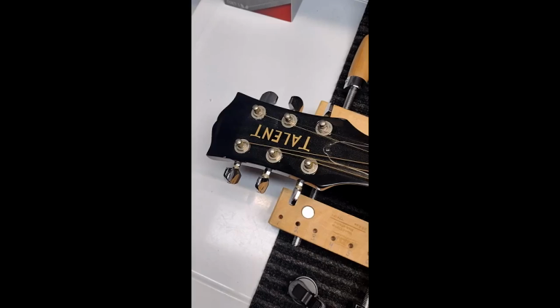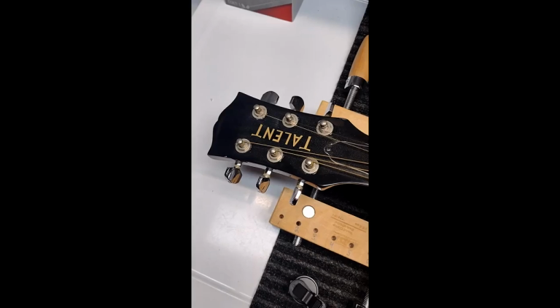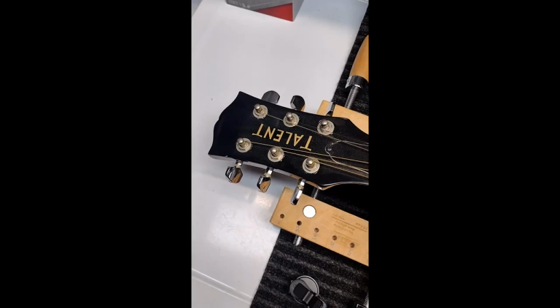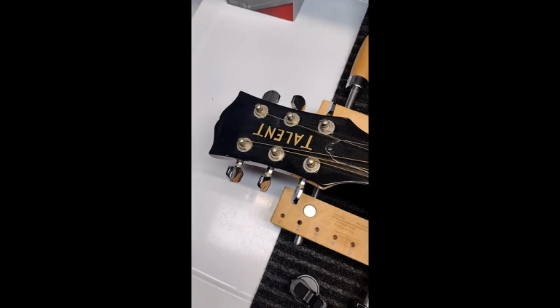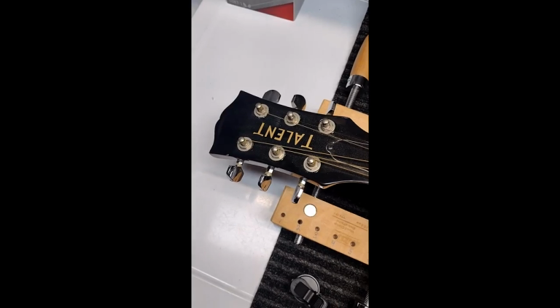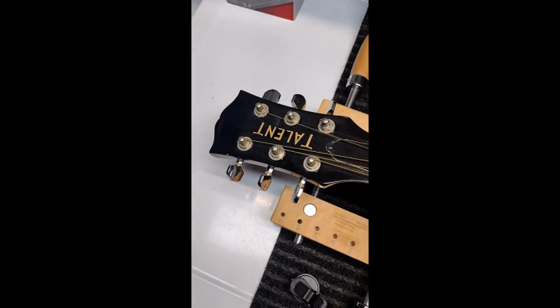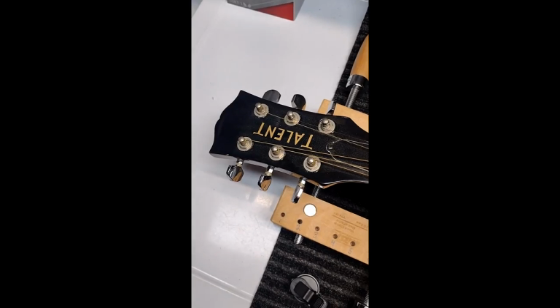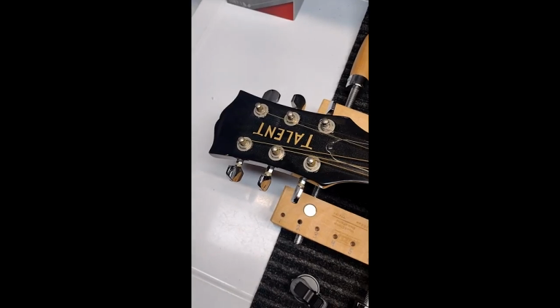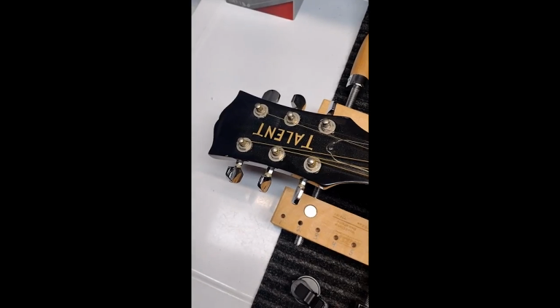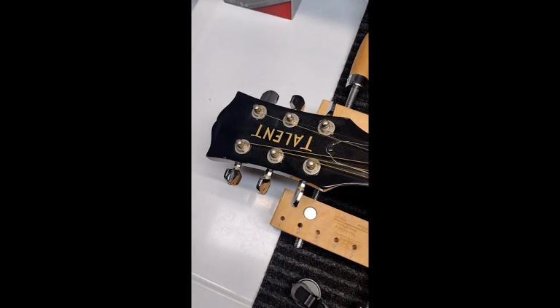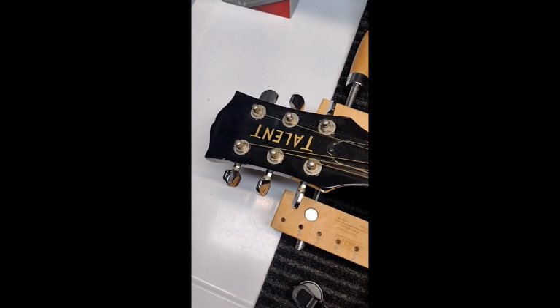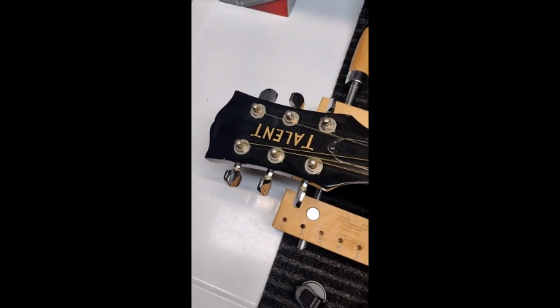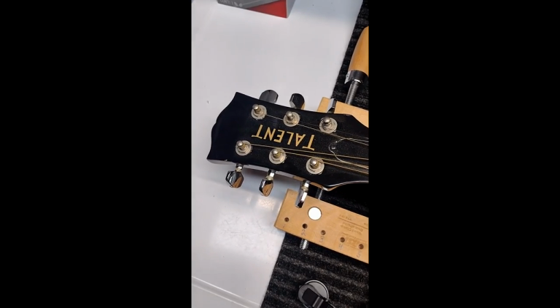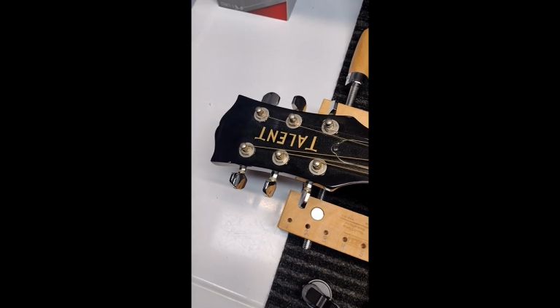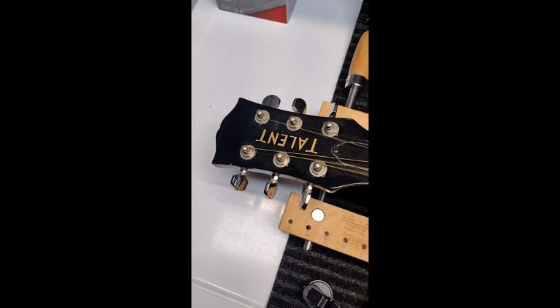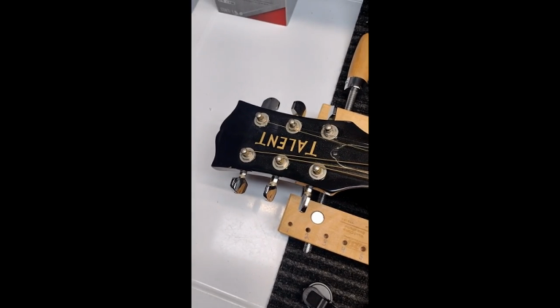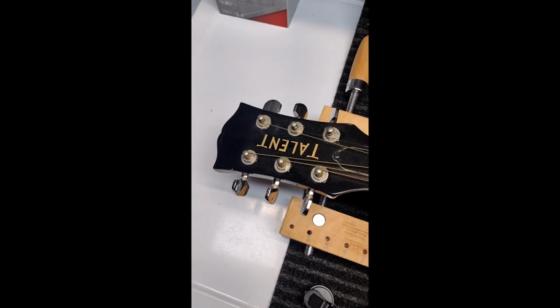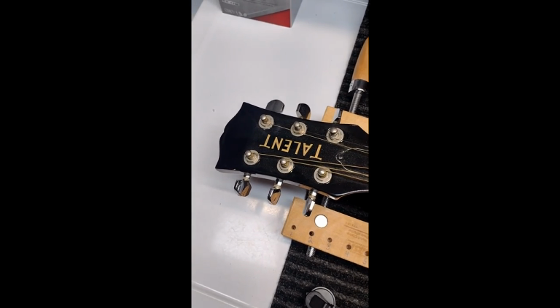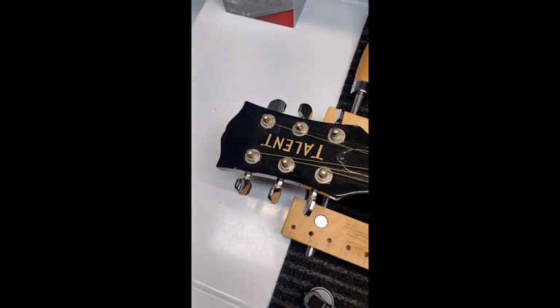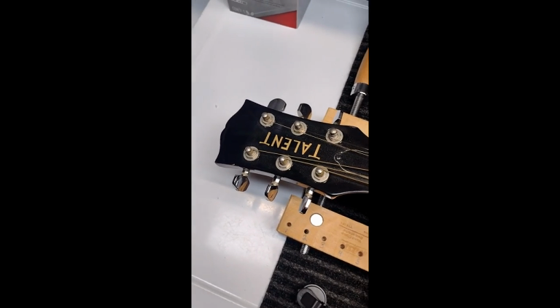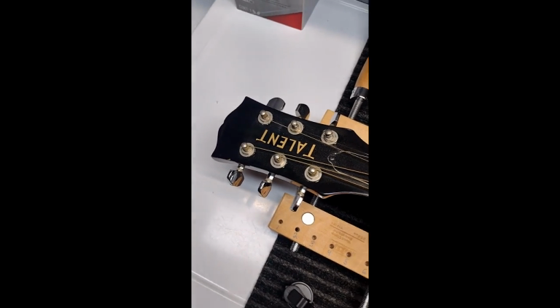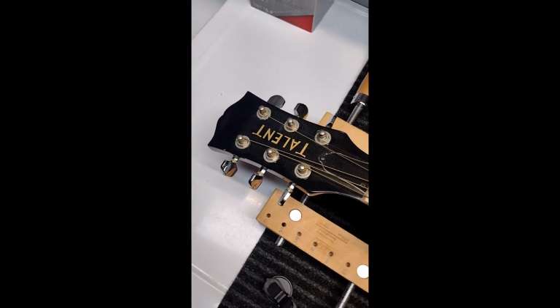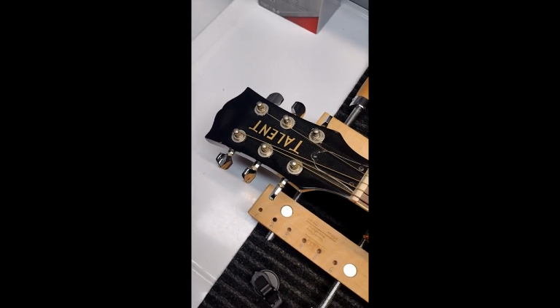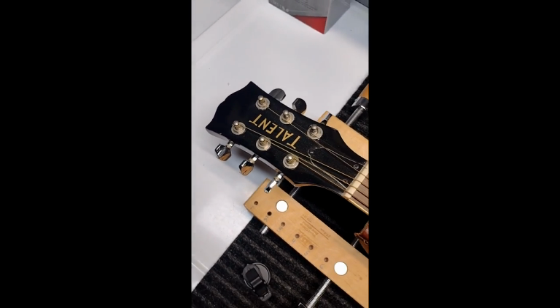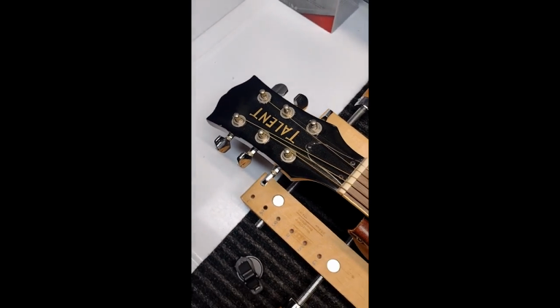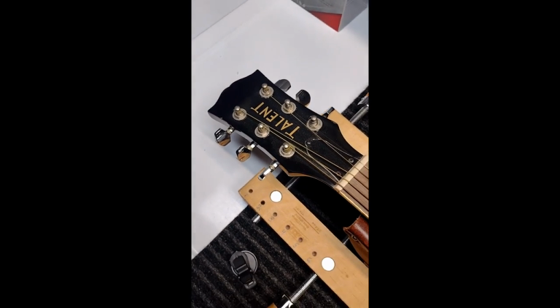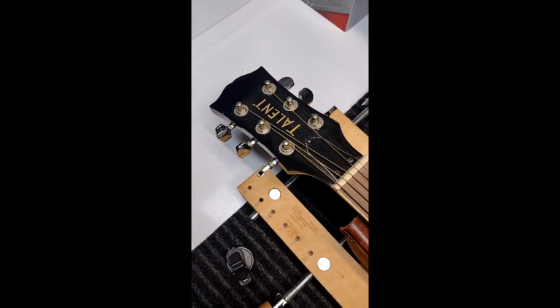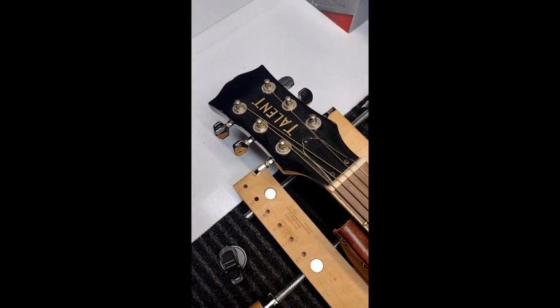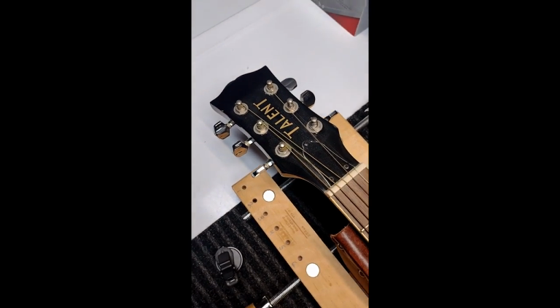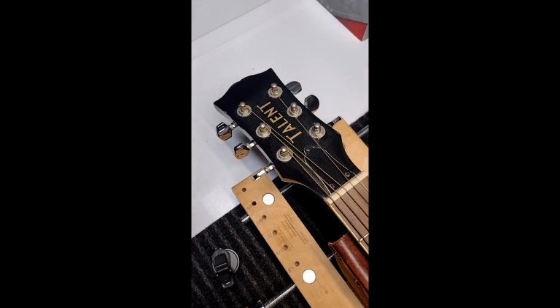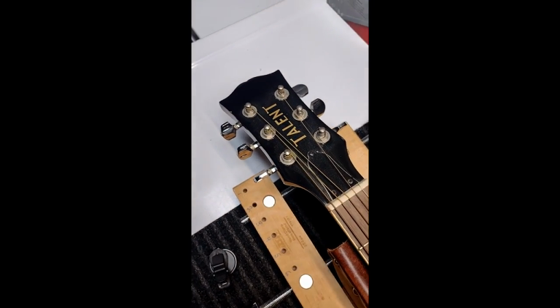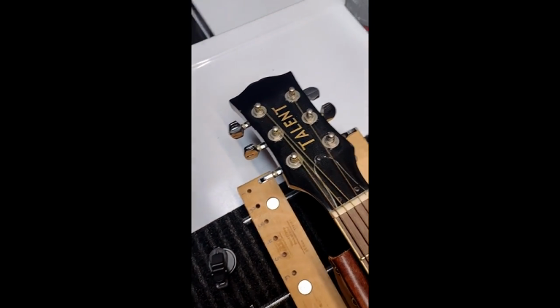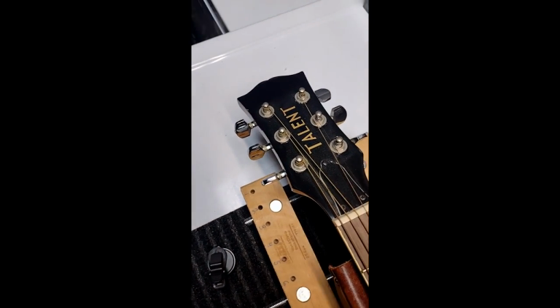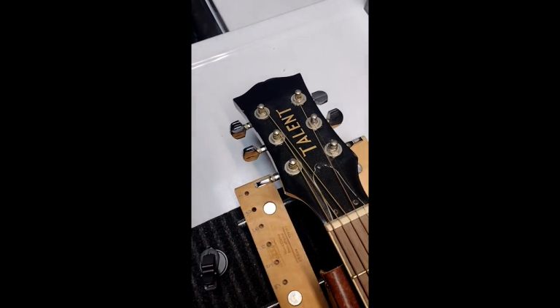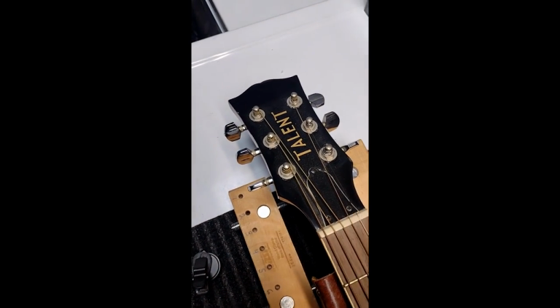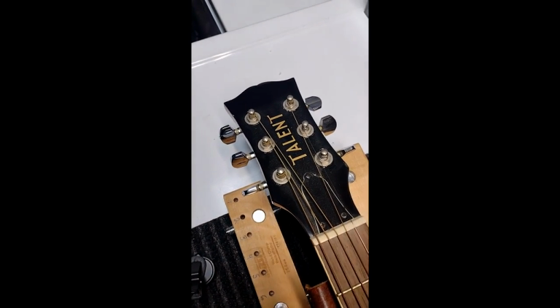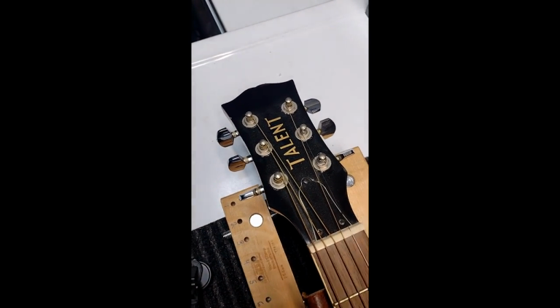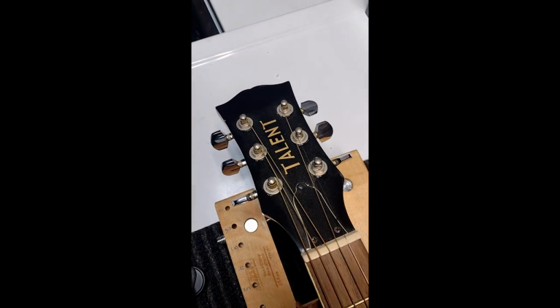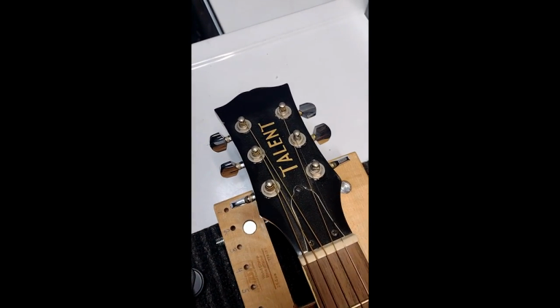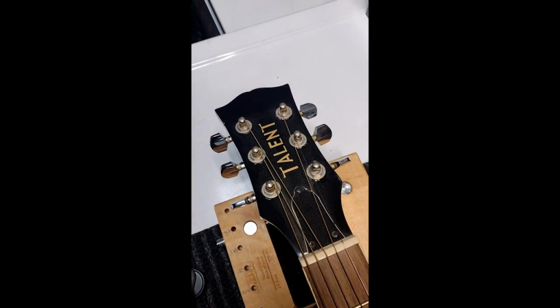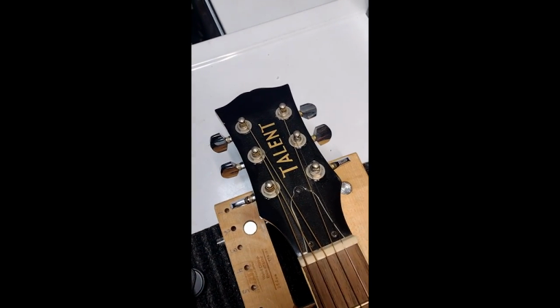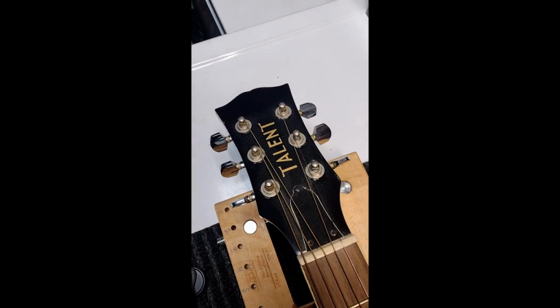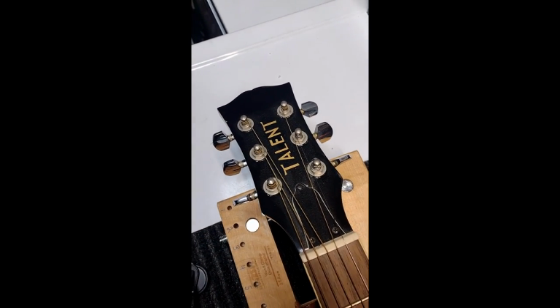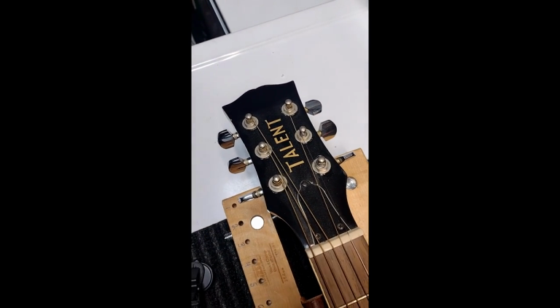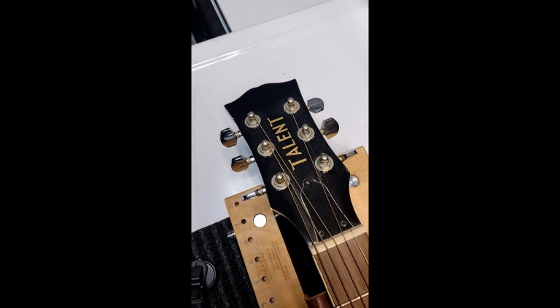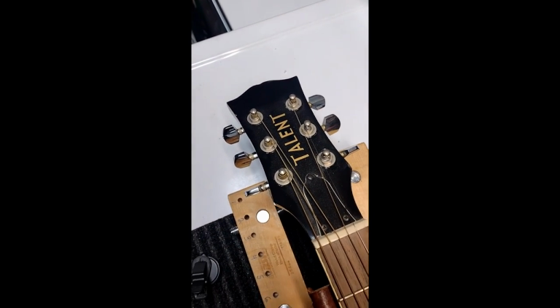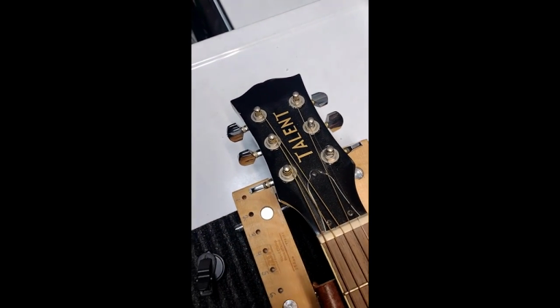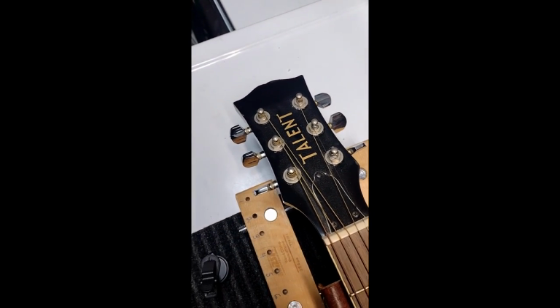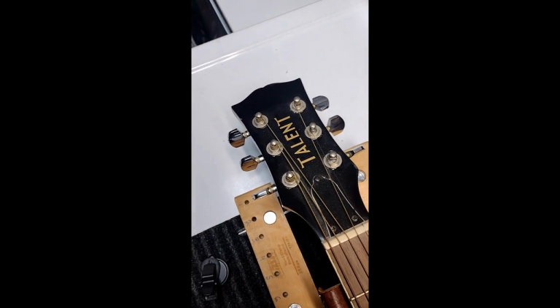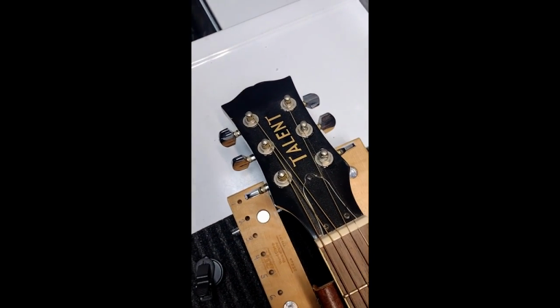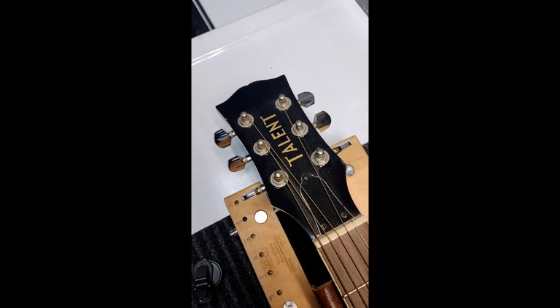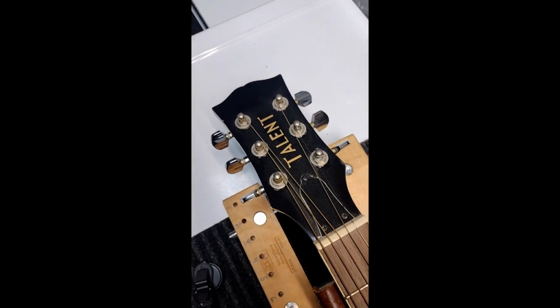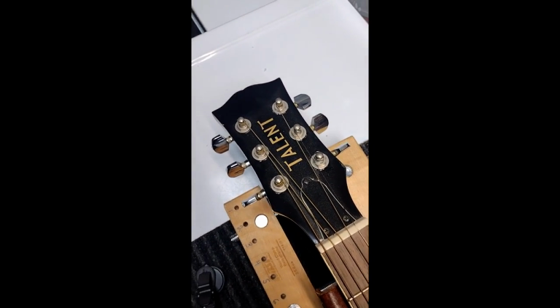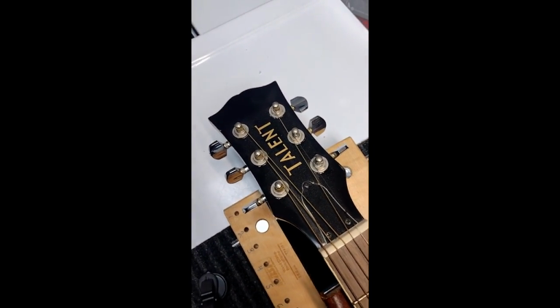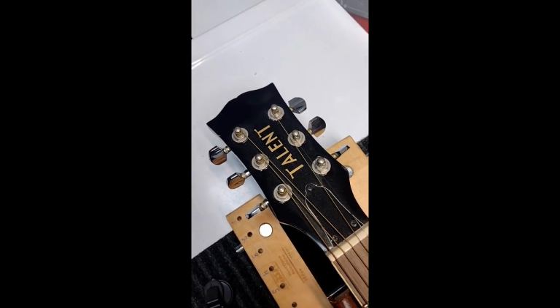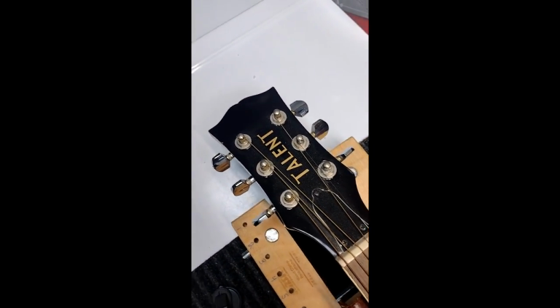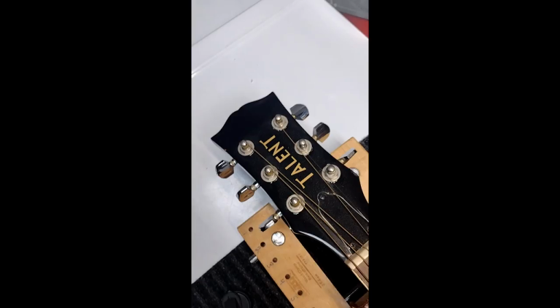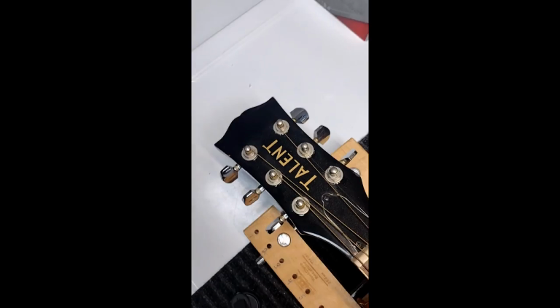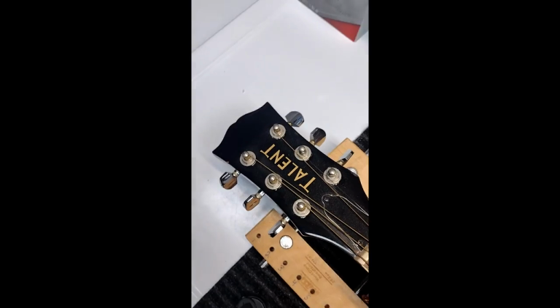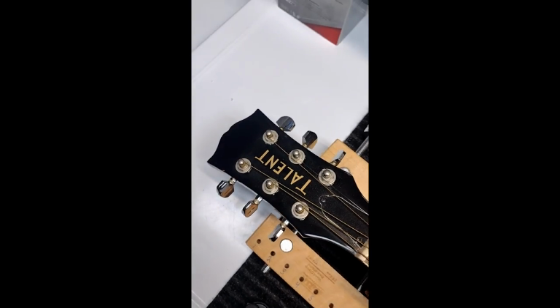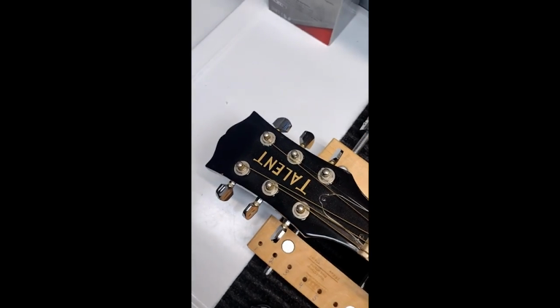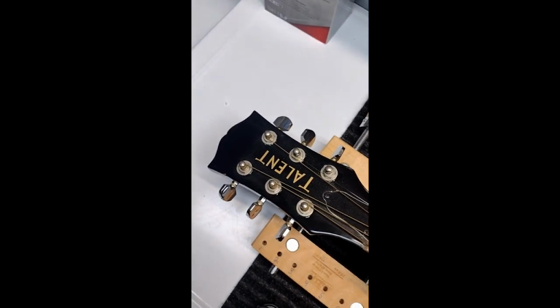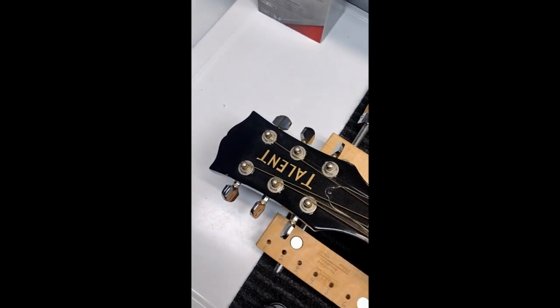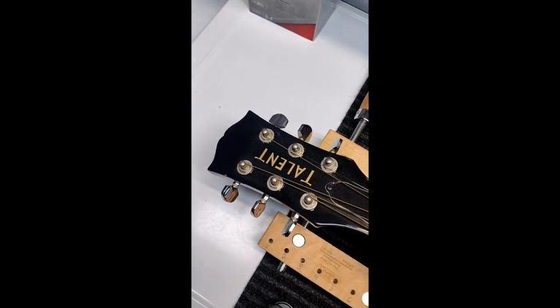Hey everyone, it's Roger Master here from Ingersoll Music Academy. We have this awesome Talent guitar — never heard of the brand before, but it's looking all right.